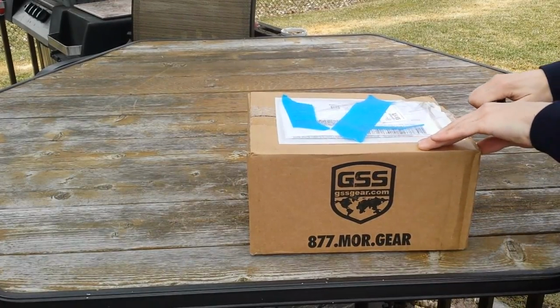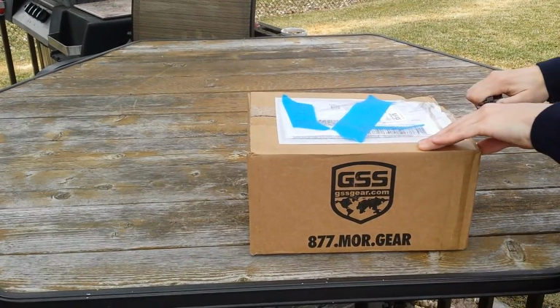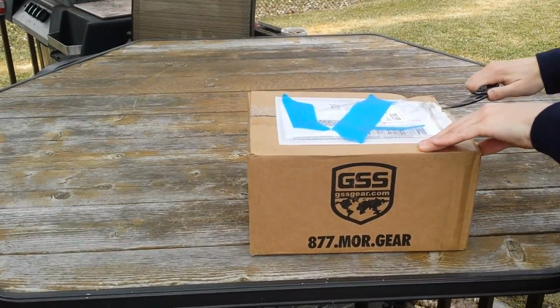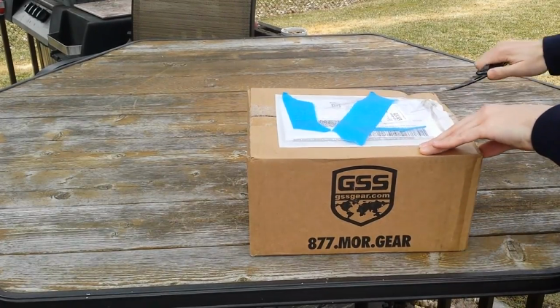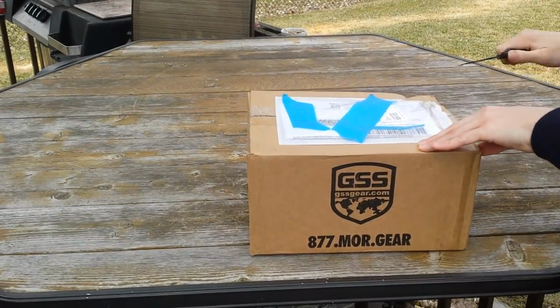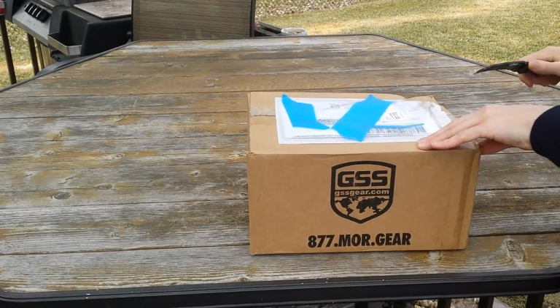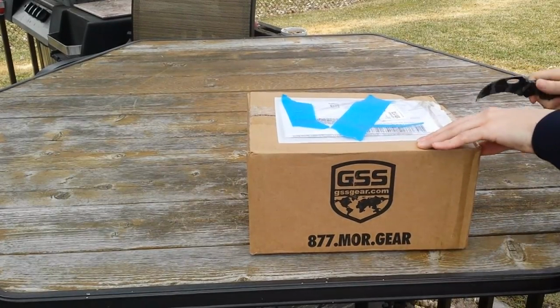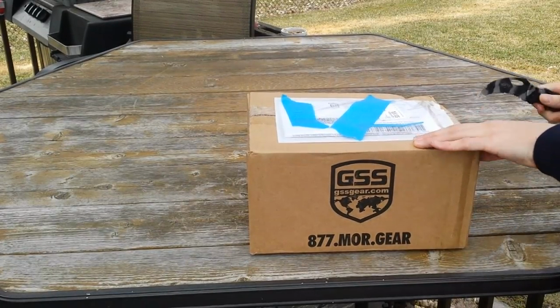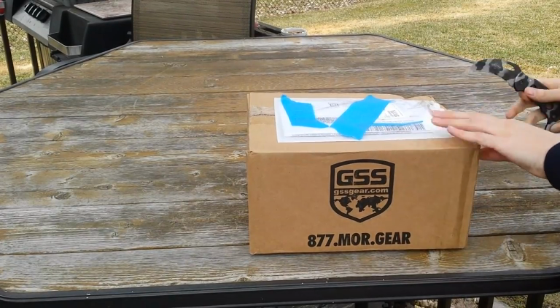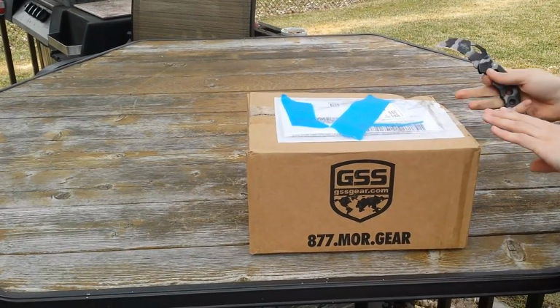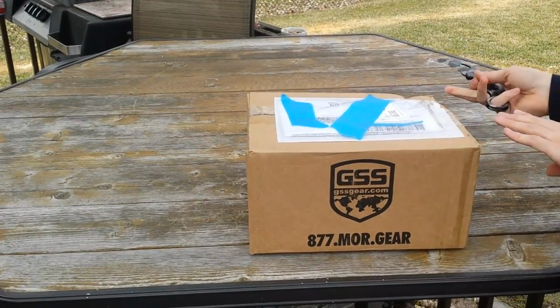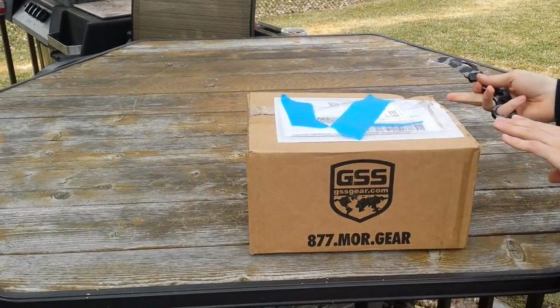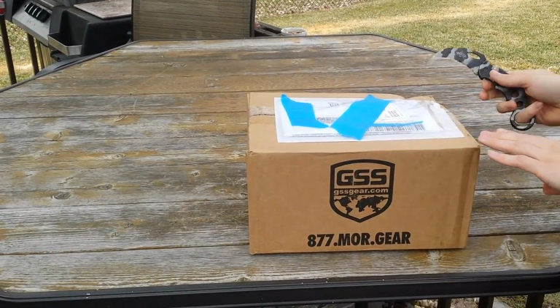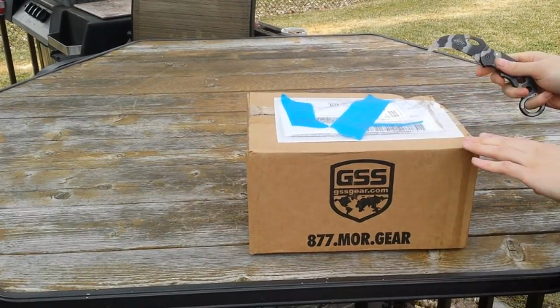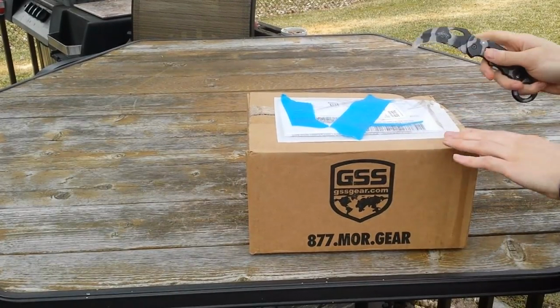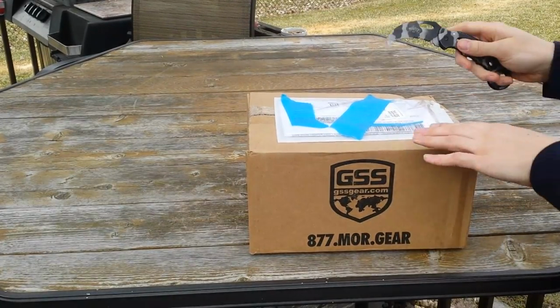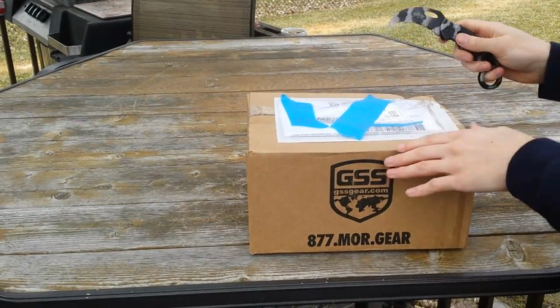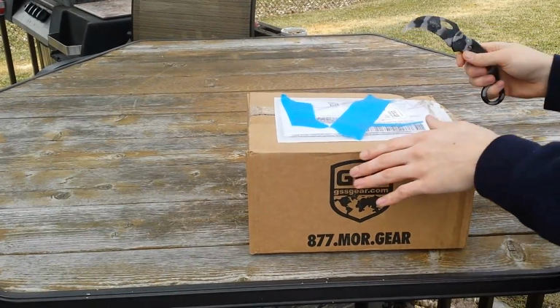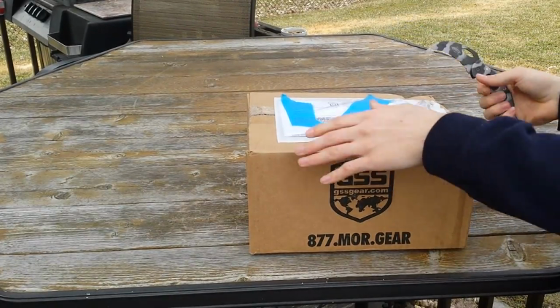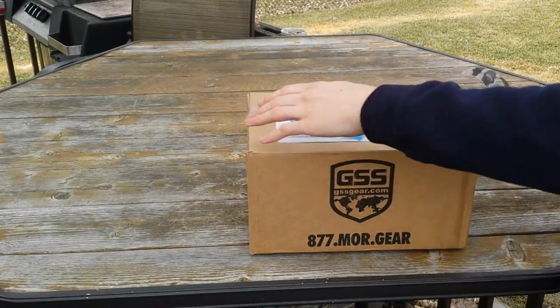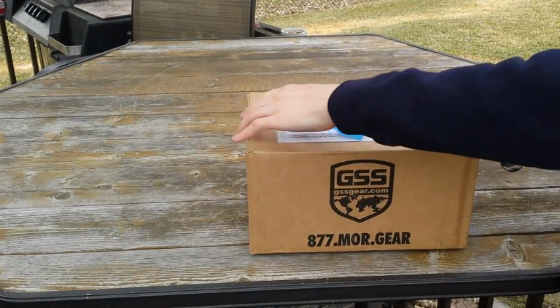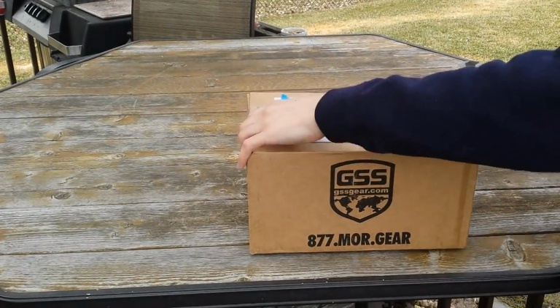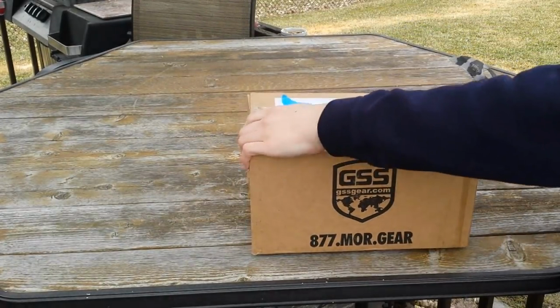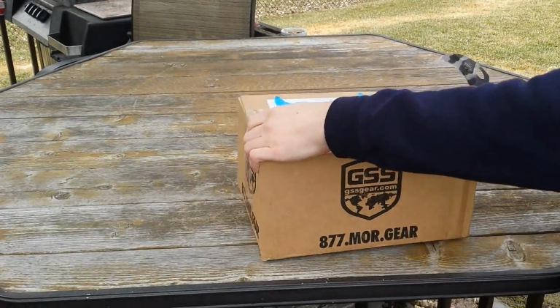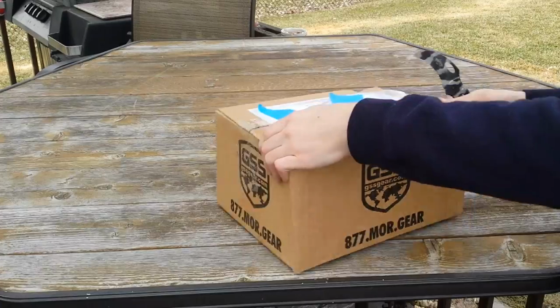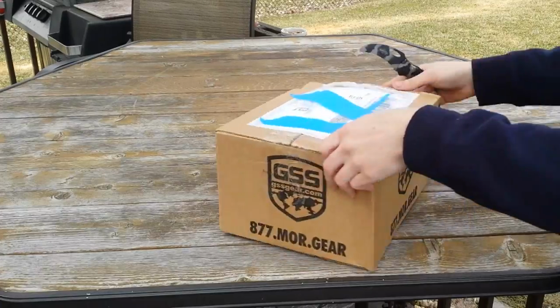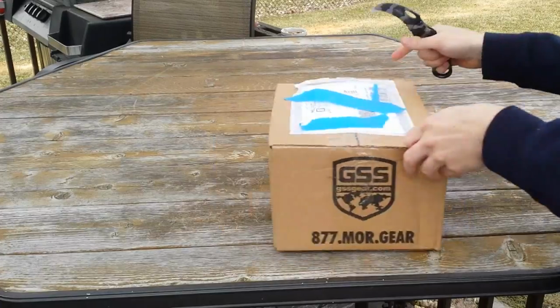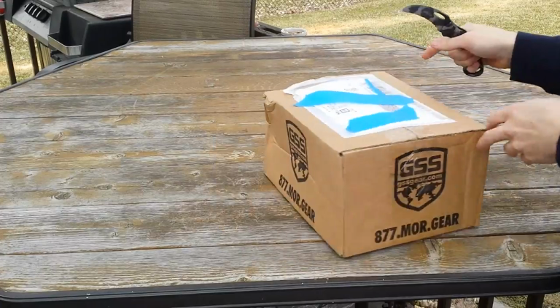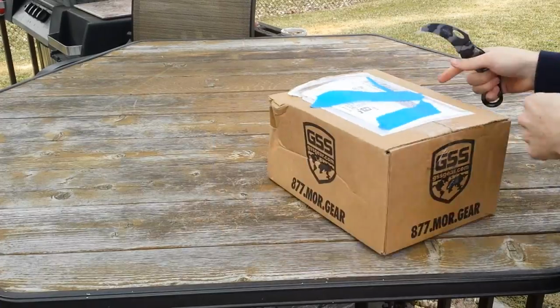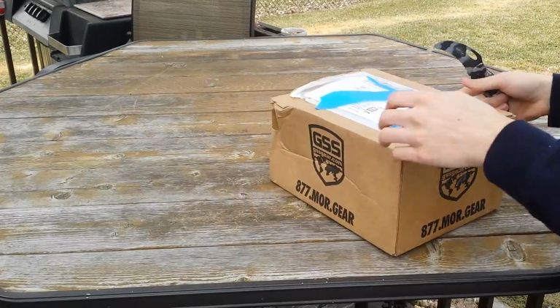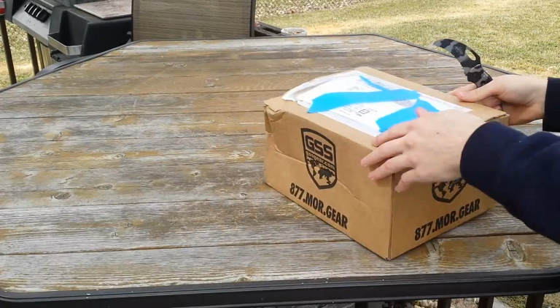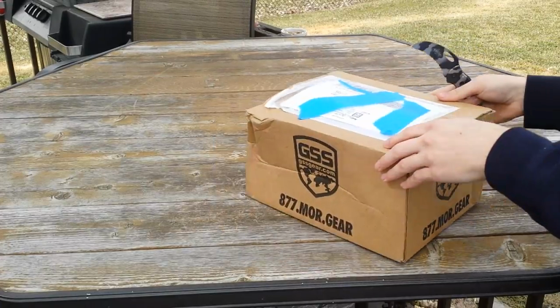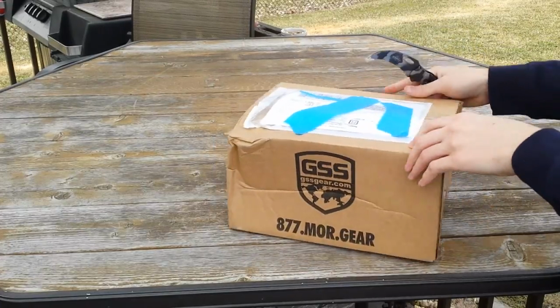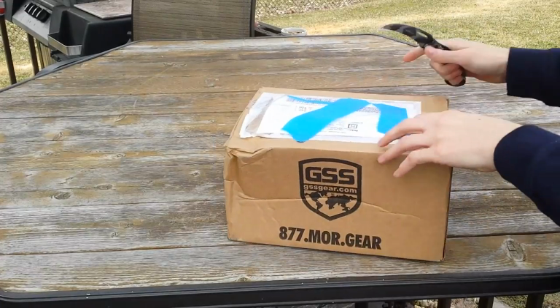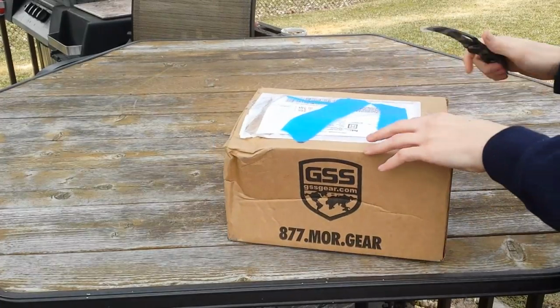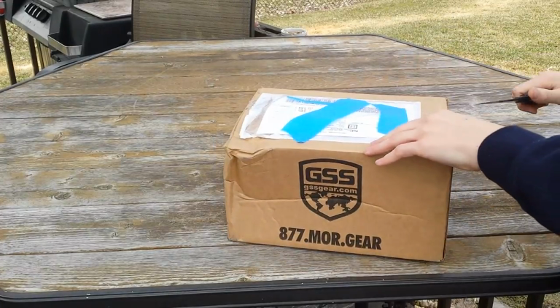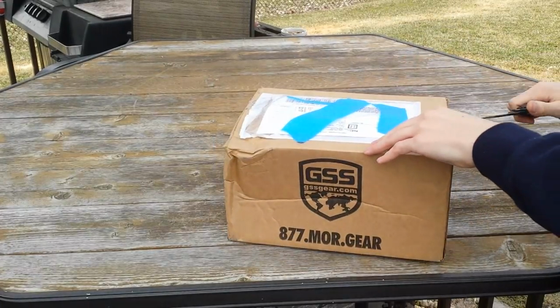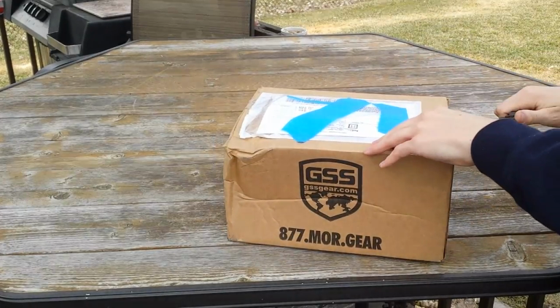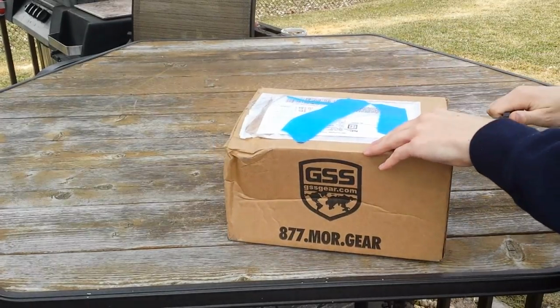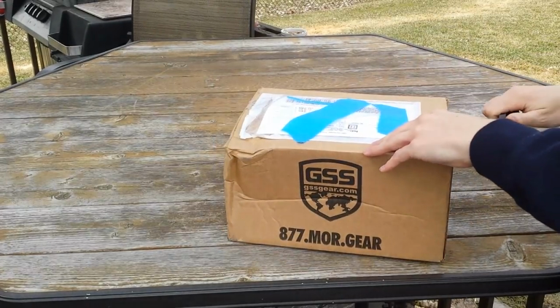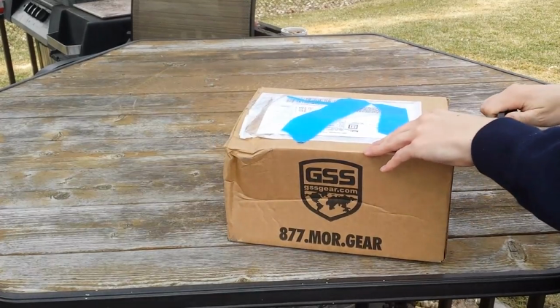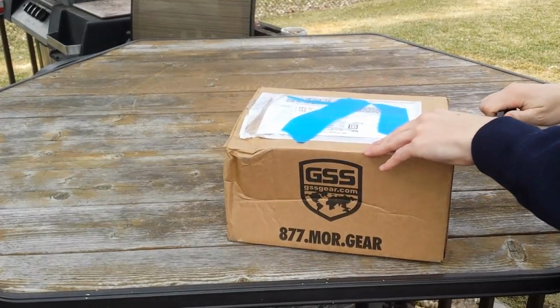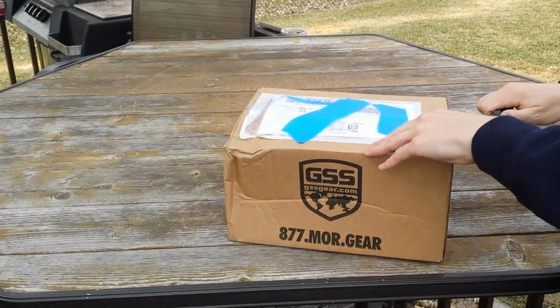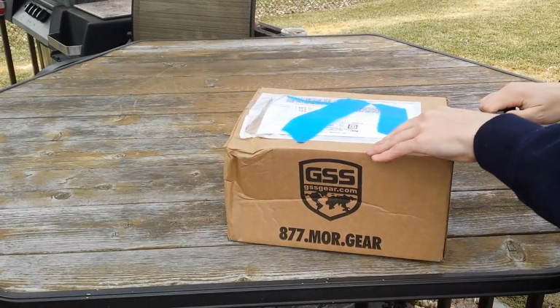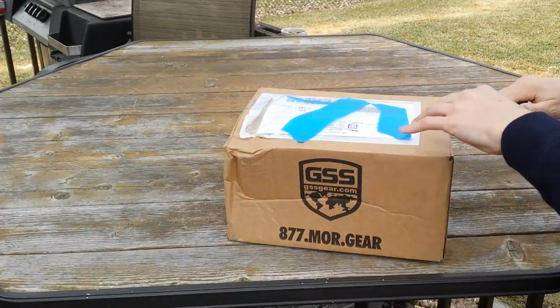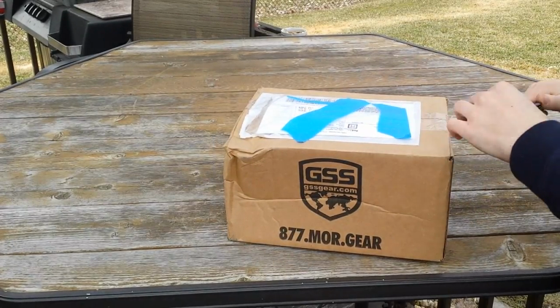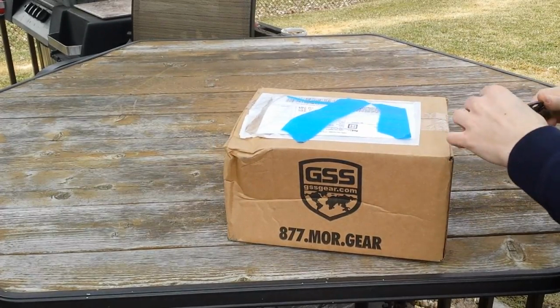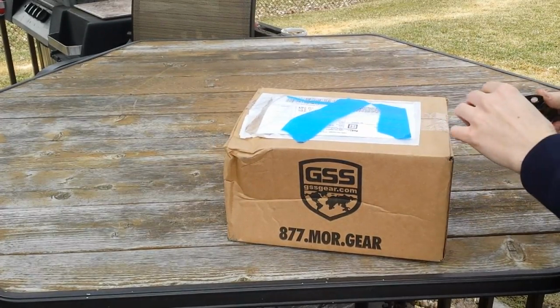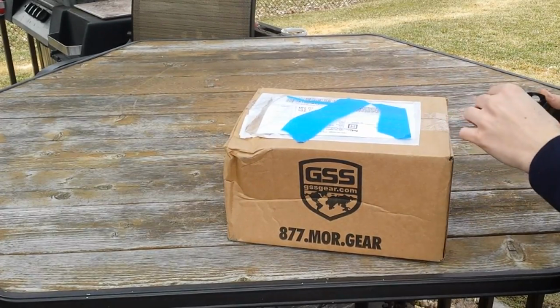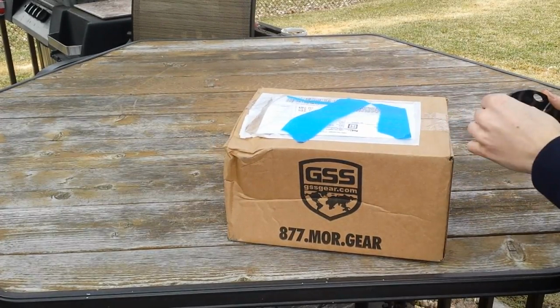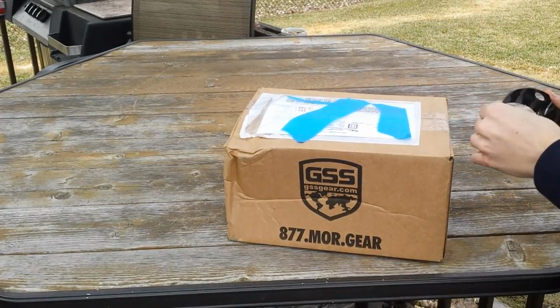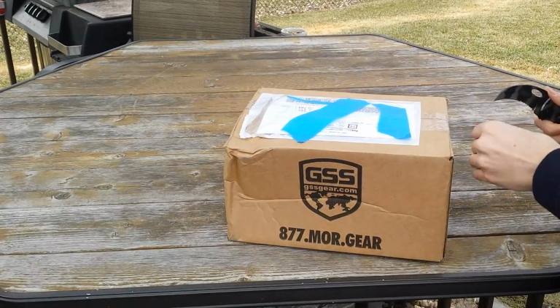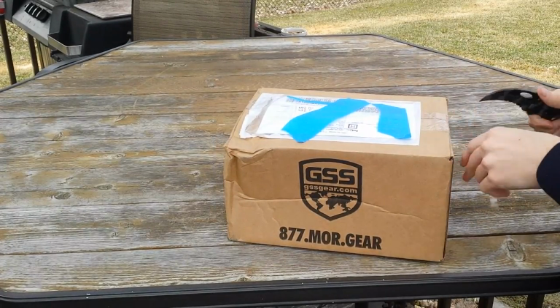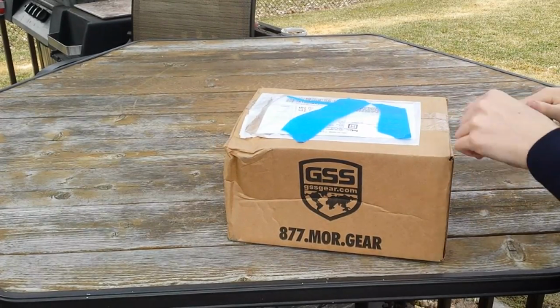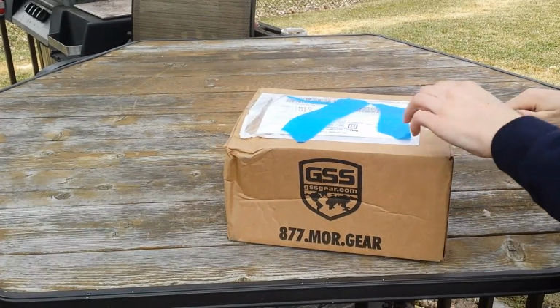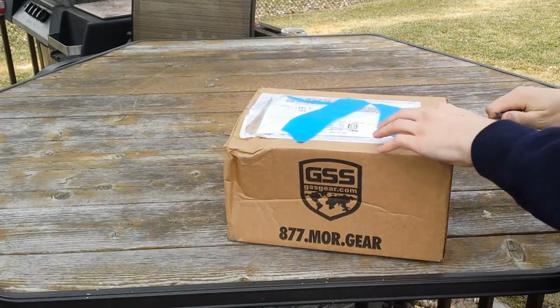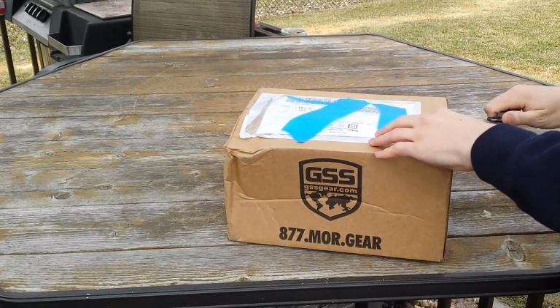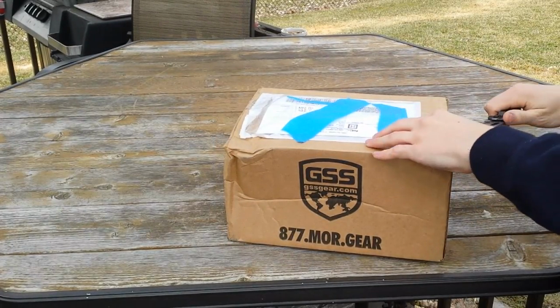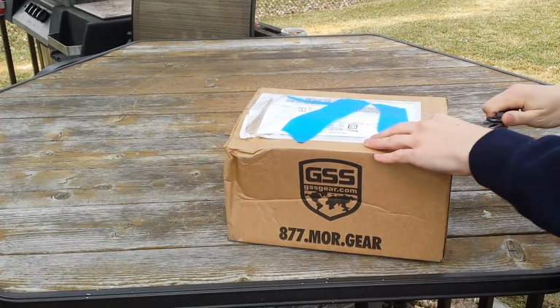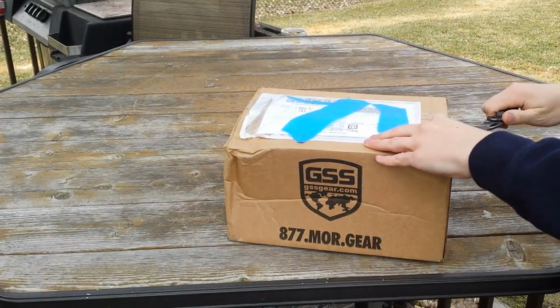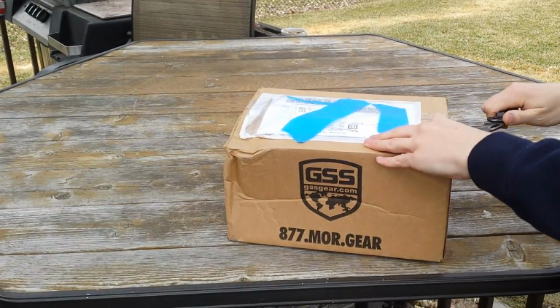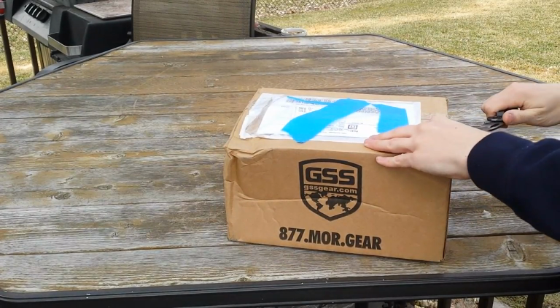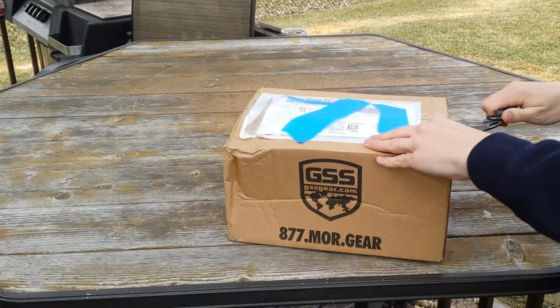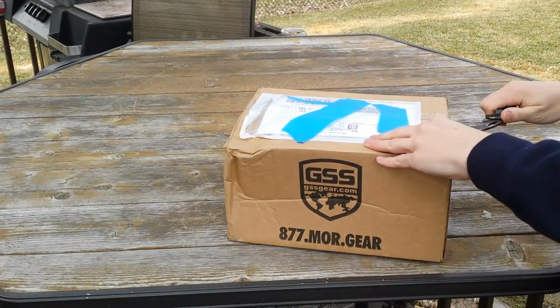As you can see, it's from GSS Gear. I got this about almost two weeks ago now.